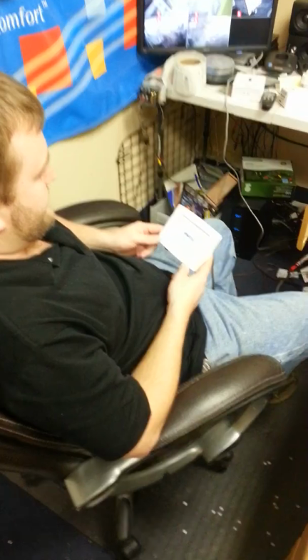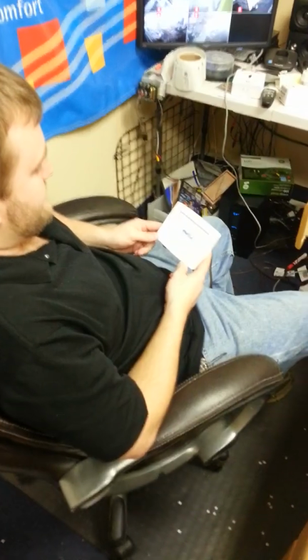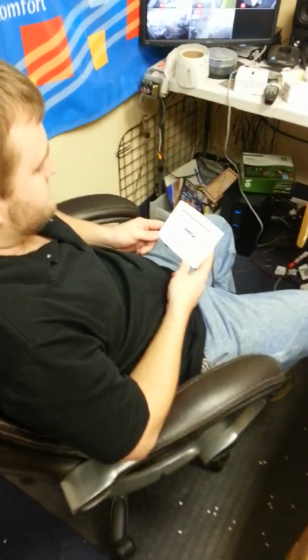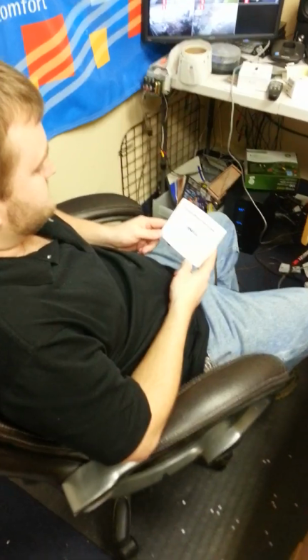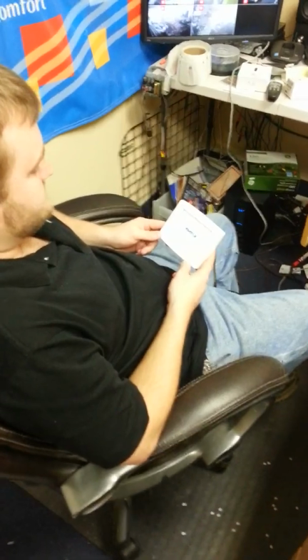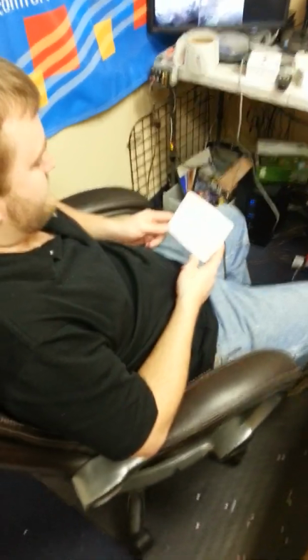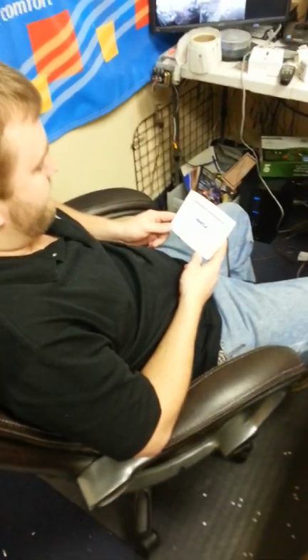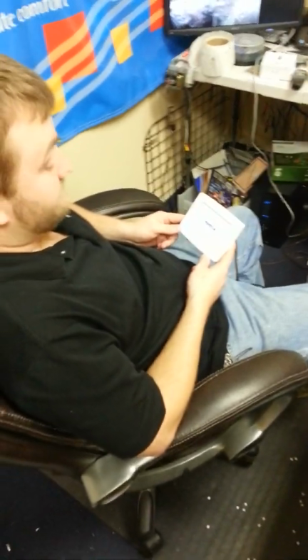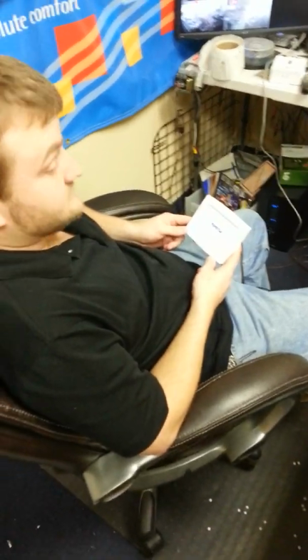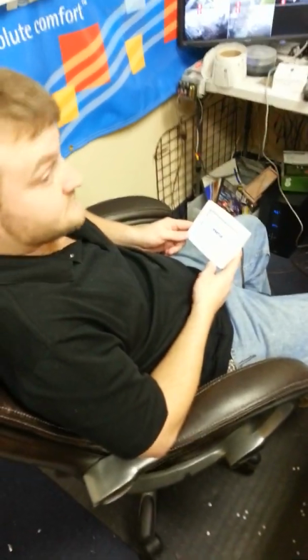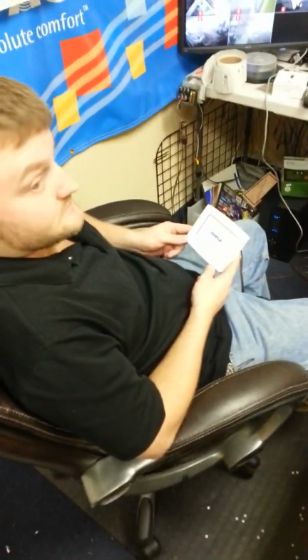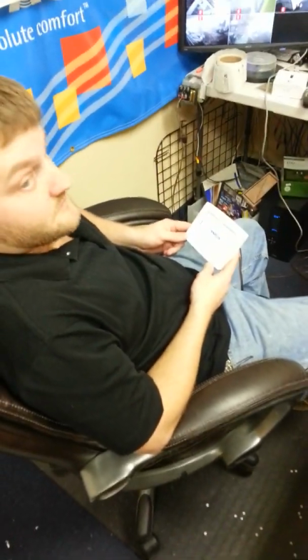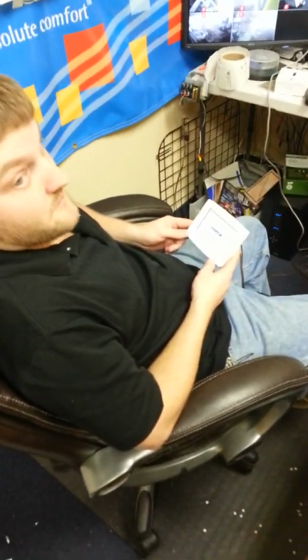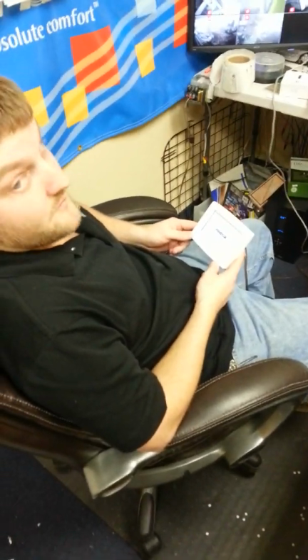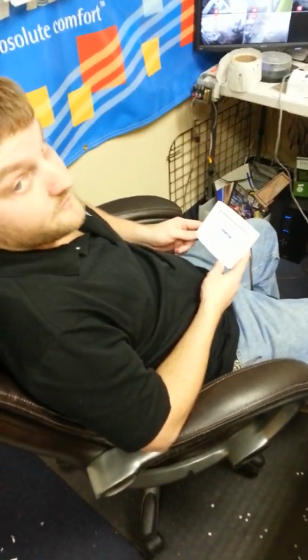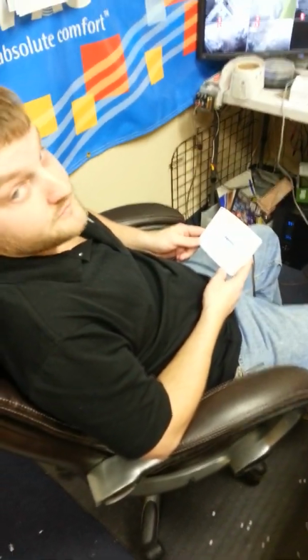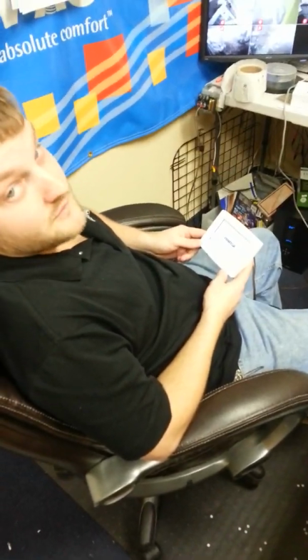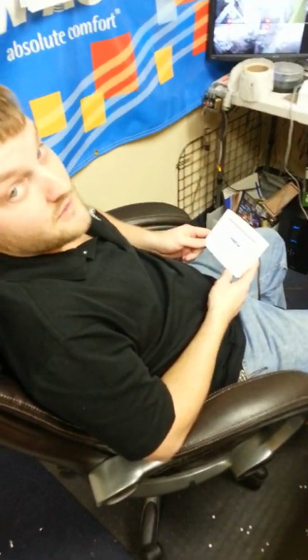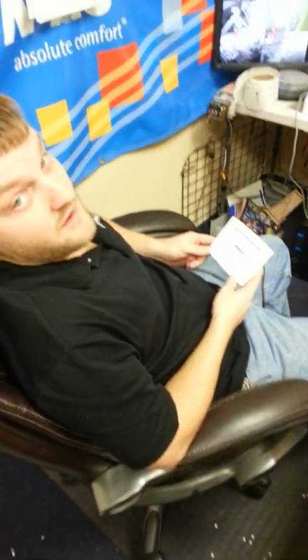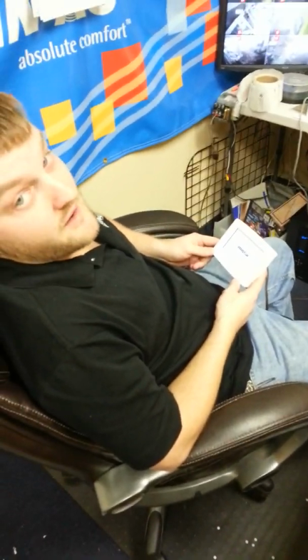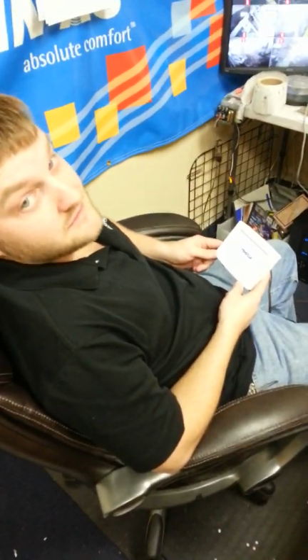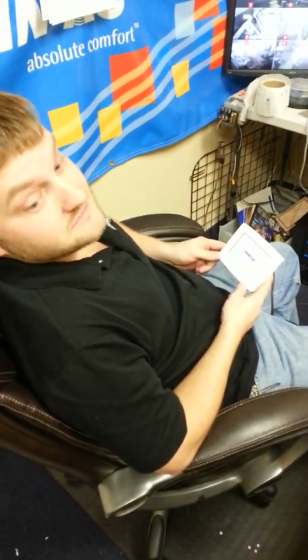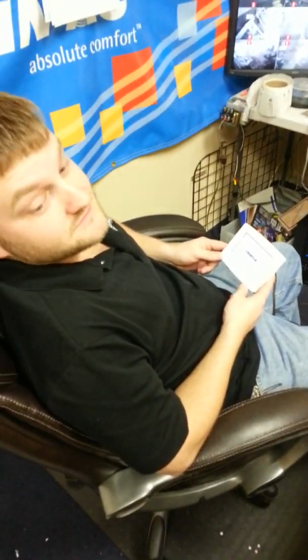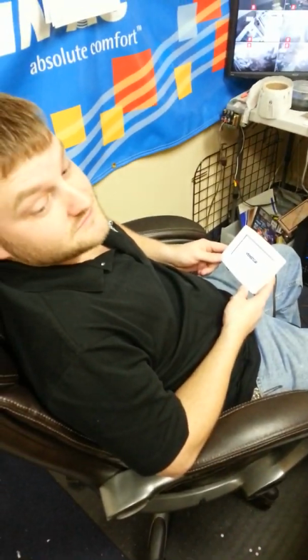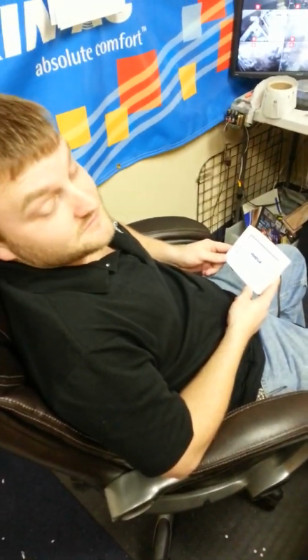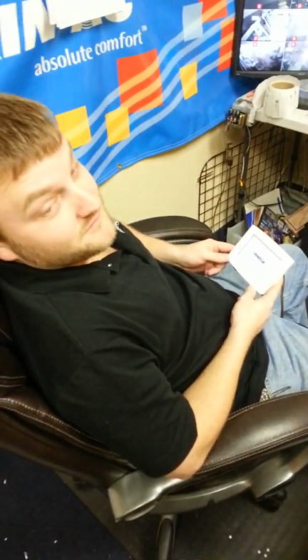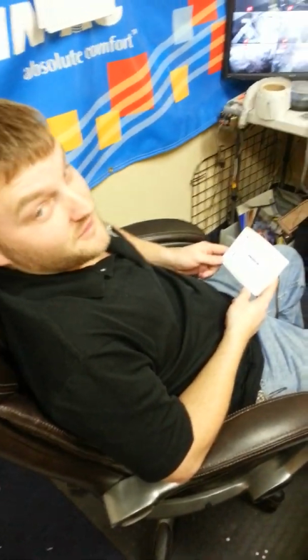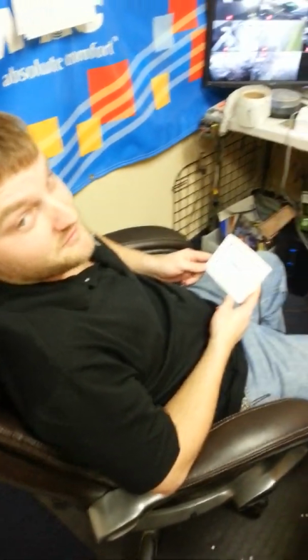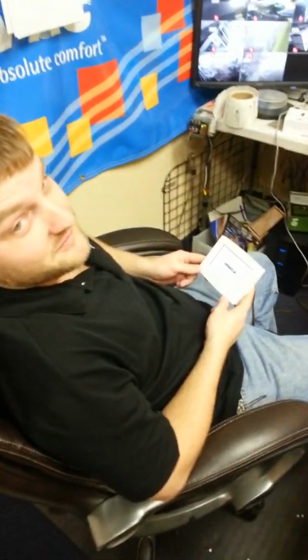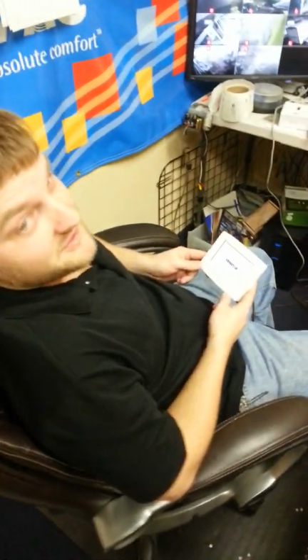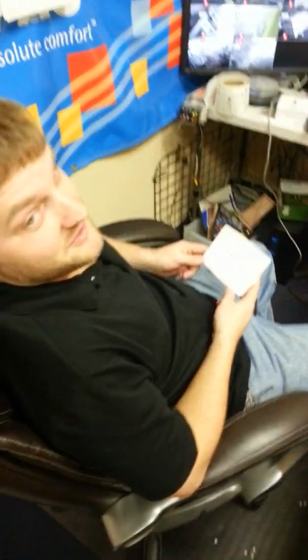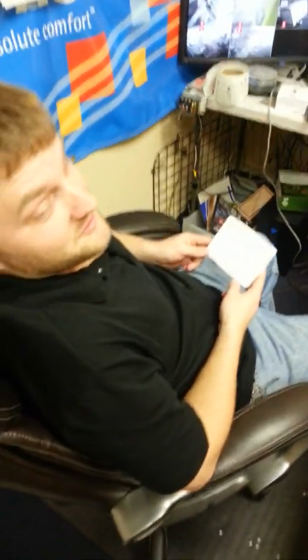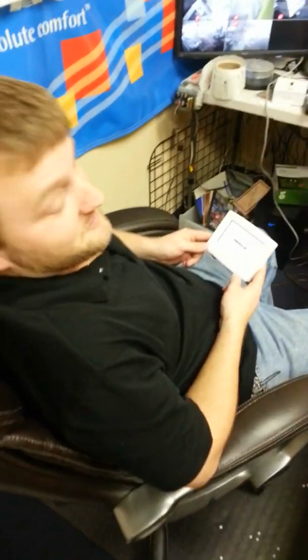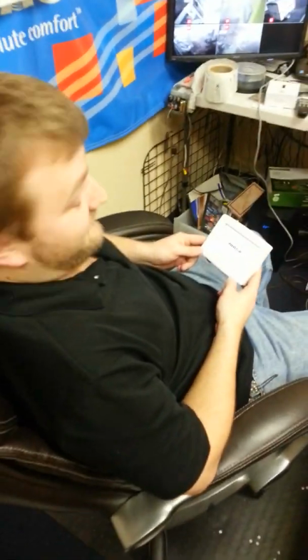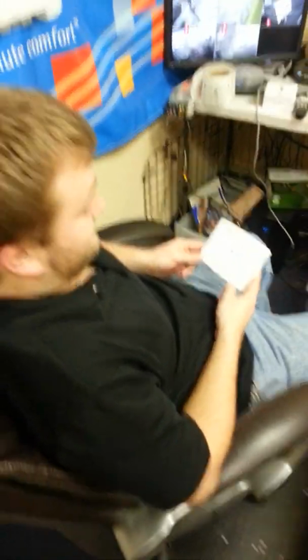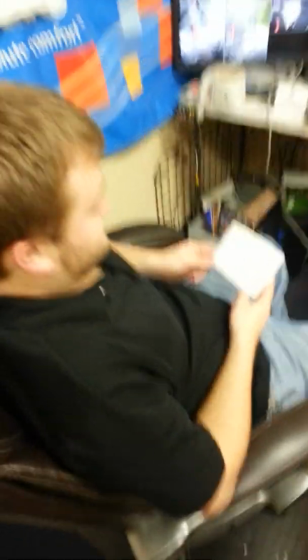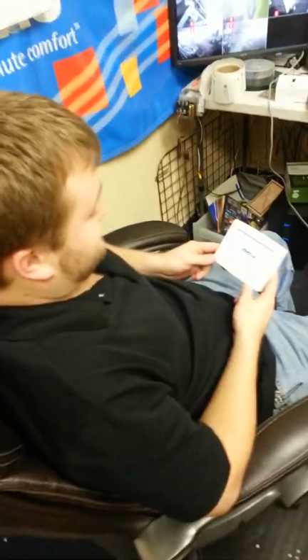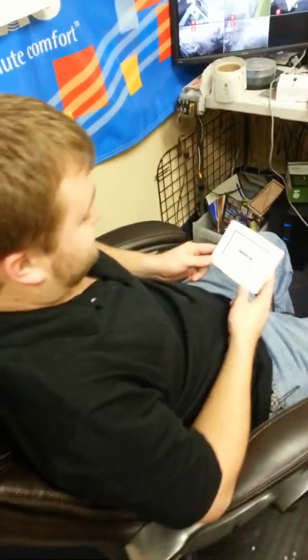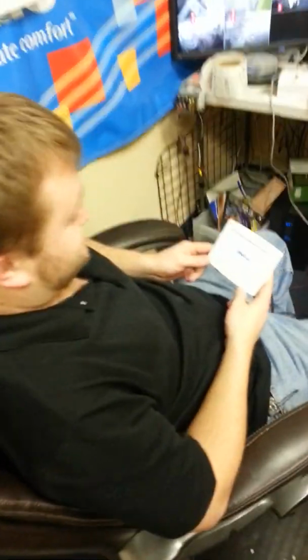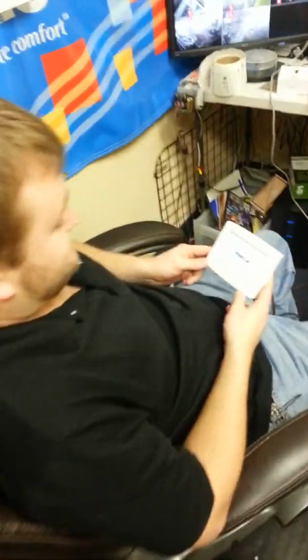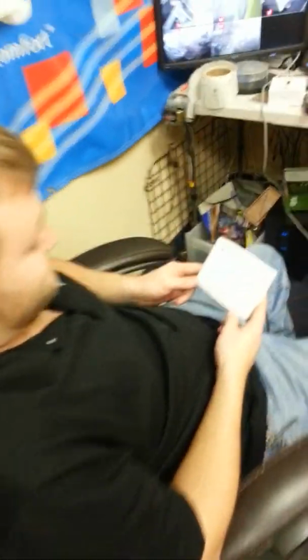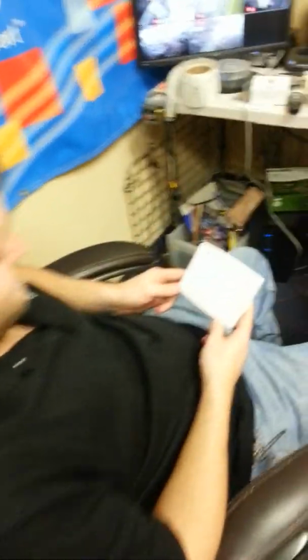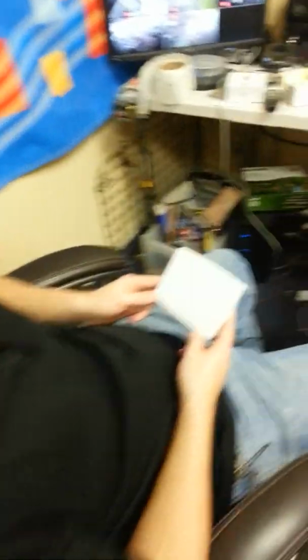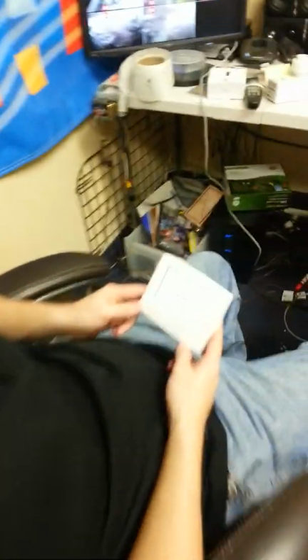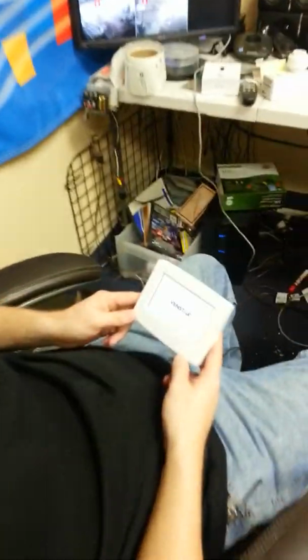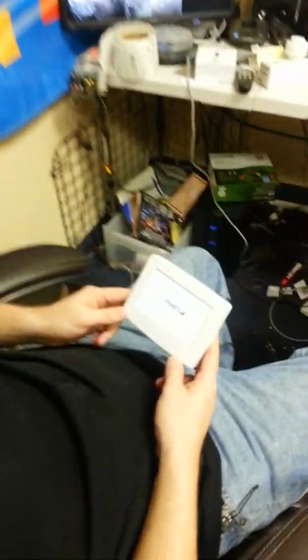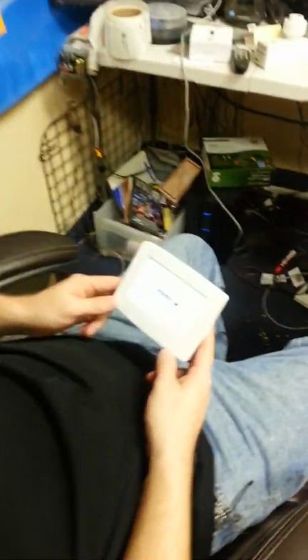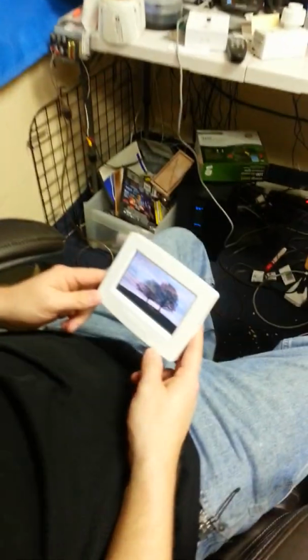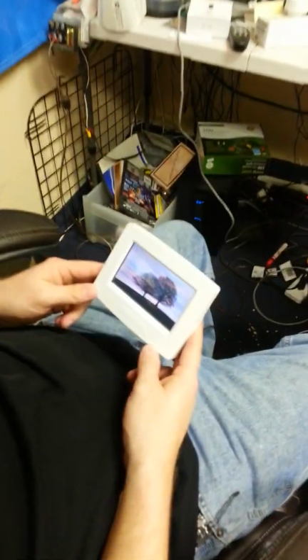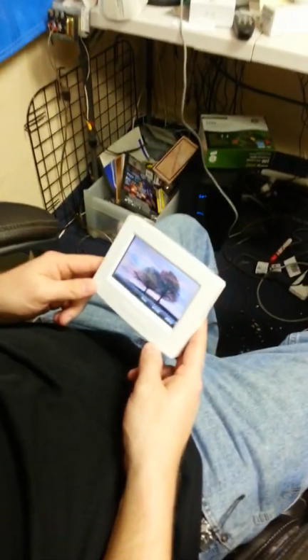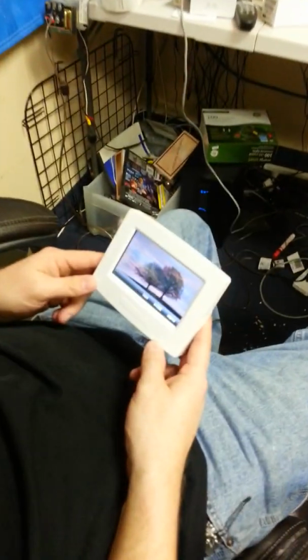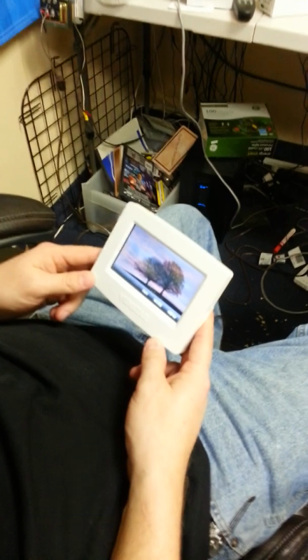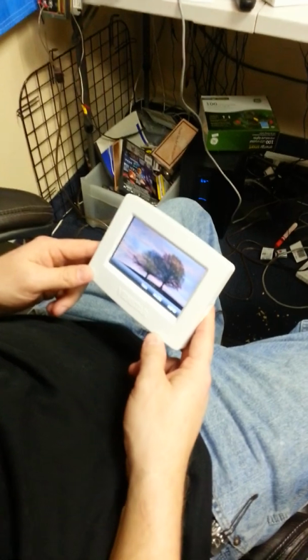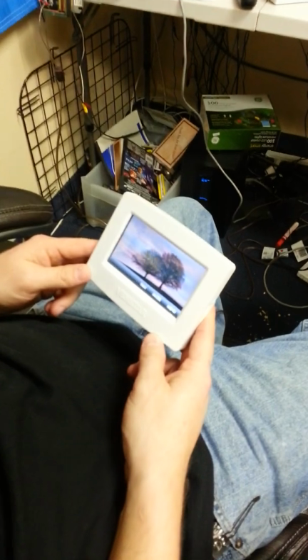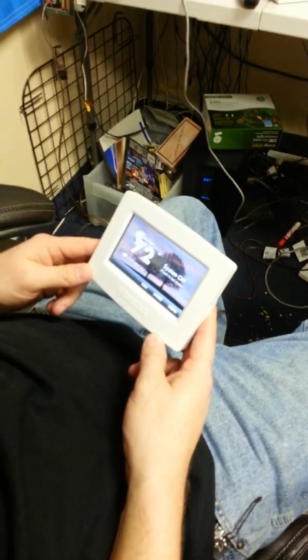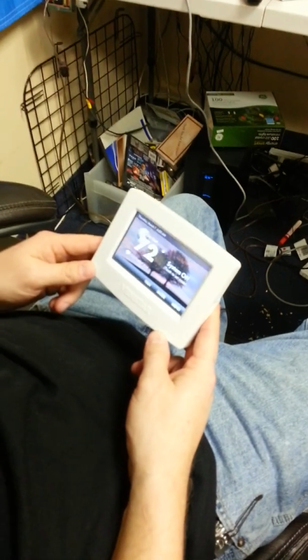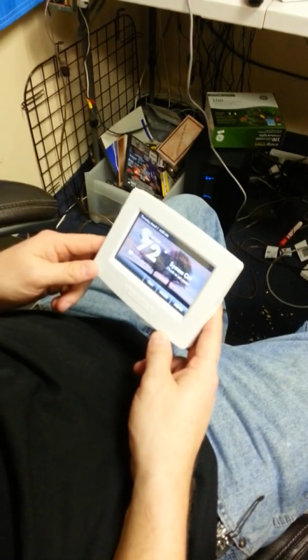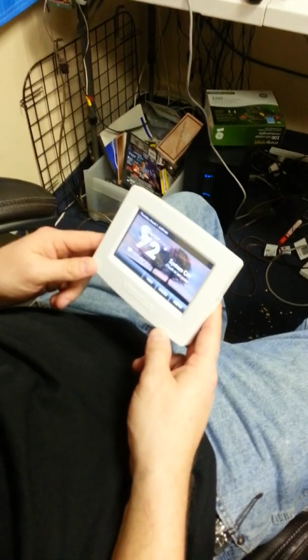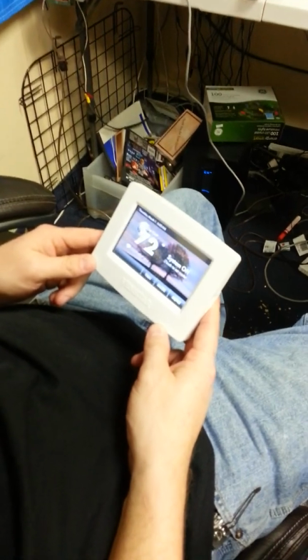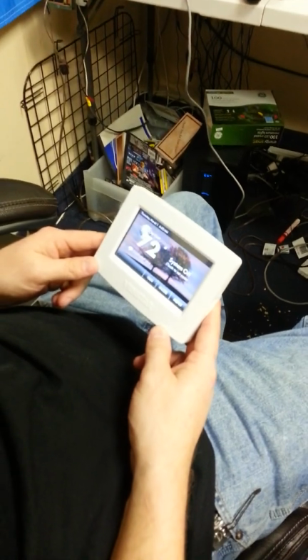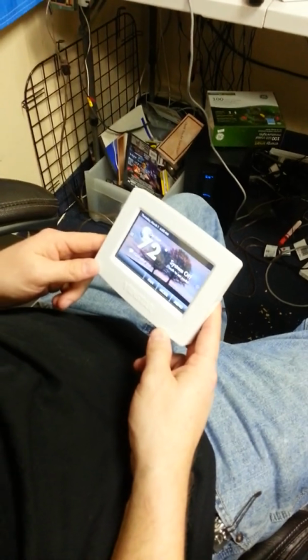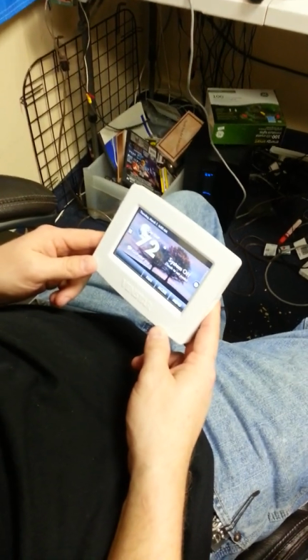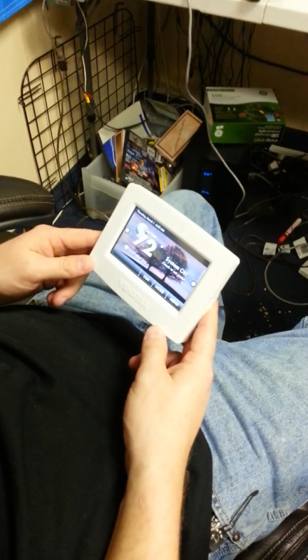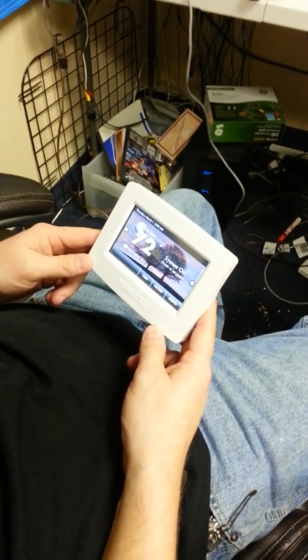Hey Ryan, you keep the sloppiest office I've ever seen. Thank you. If you have a clean office, you have a lot of free time.